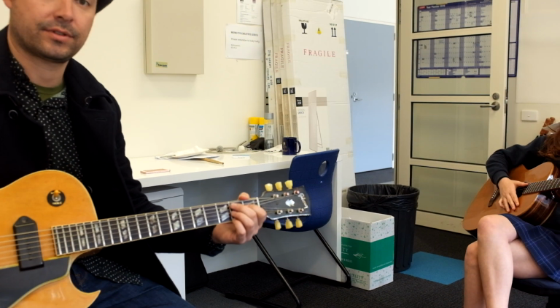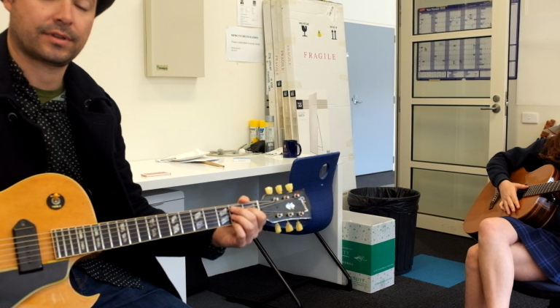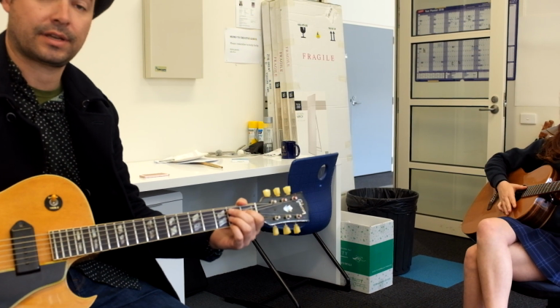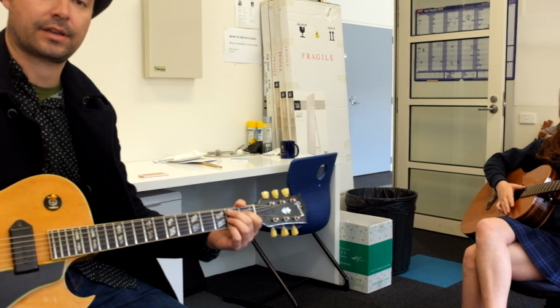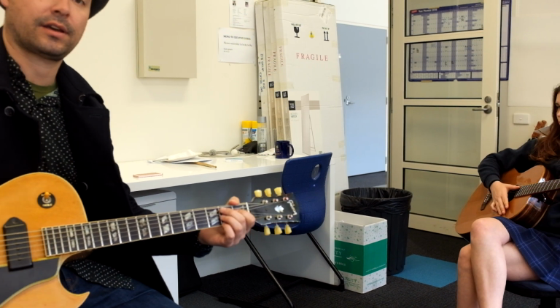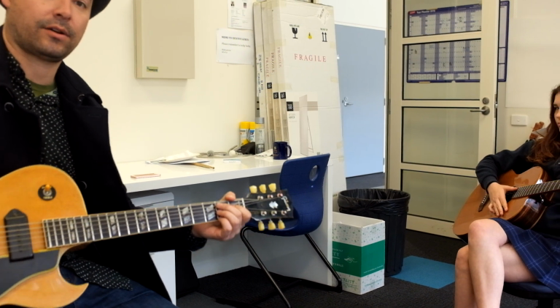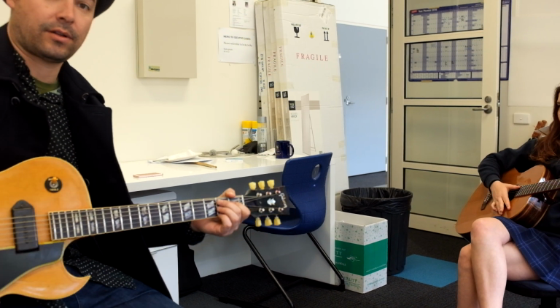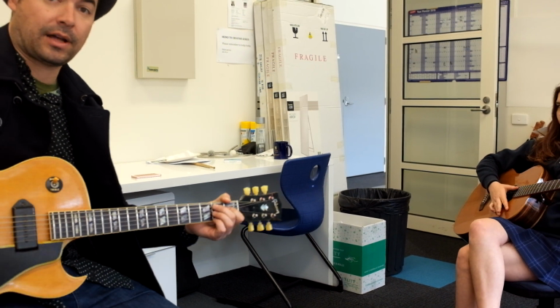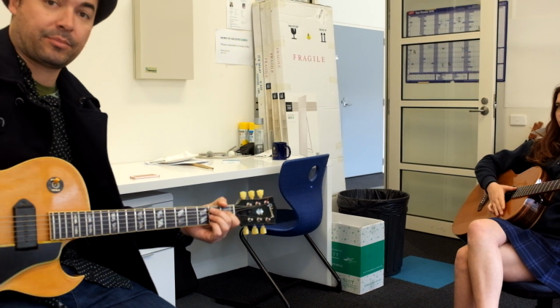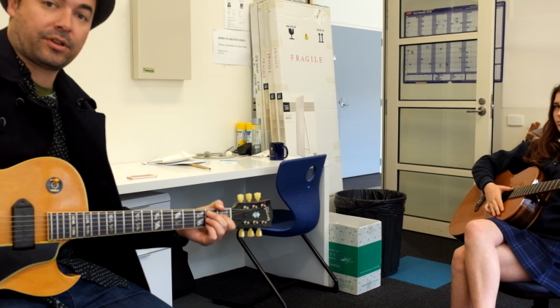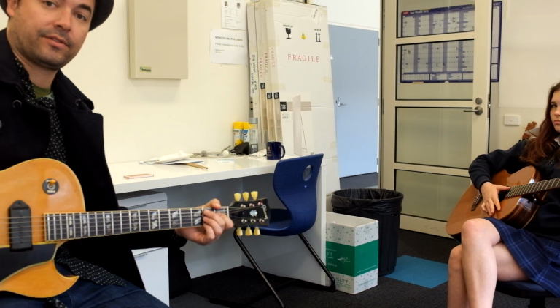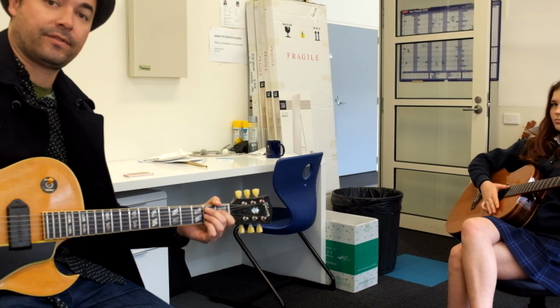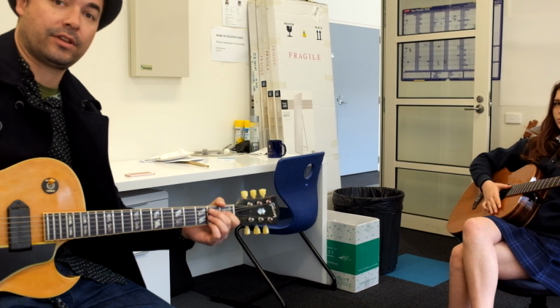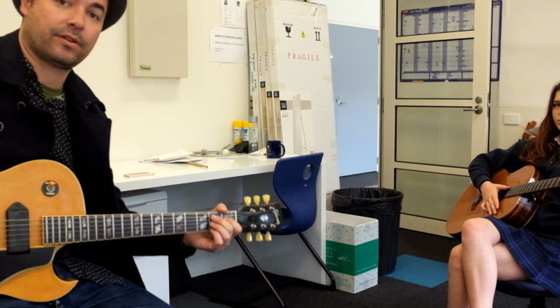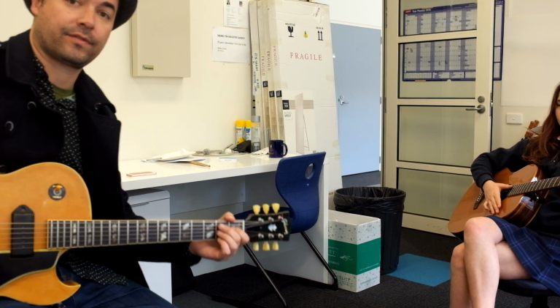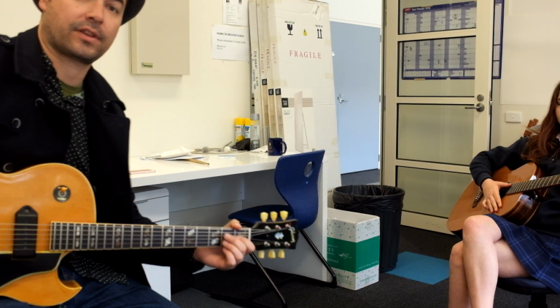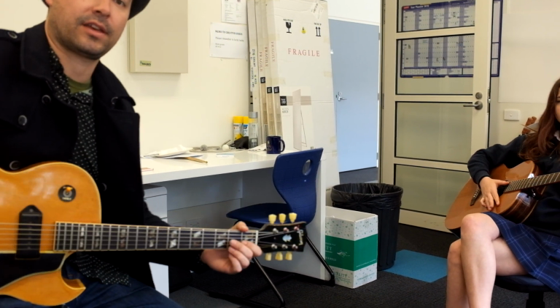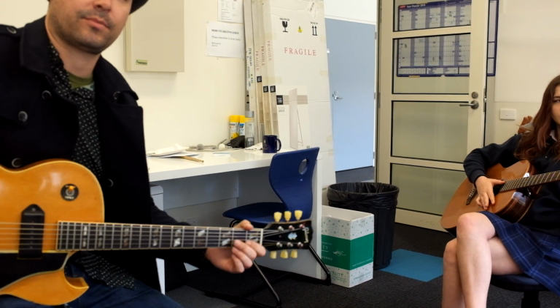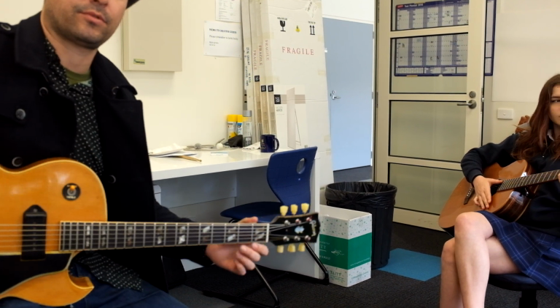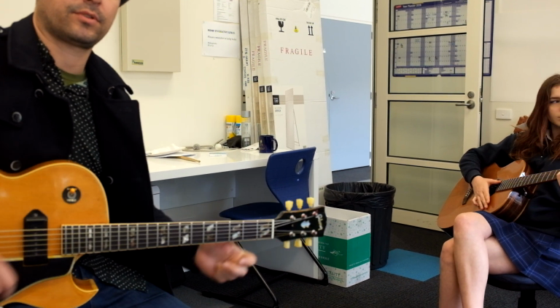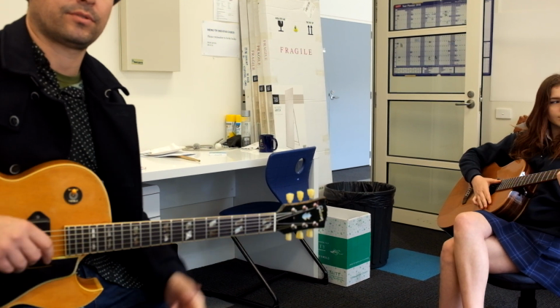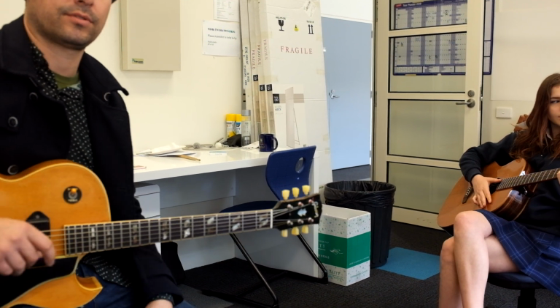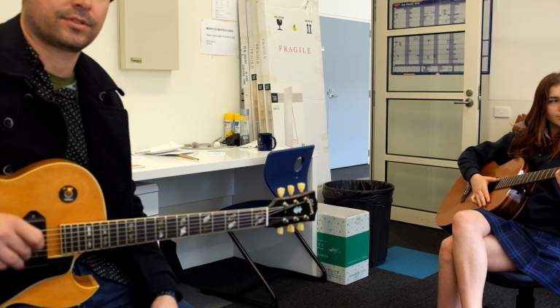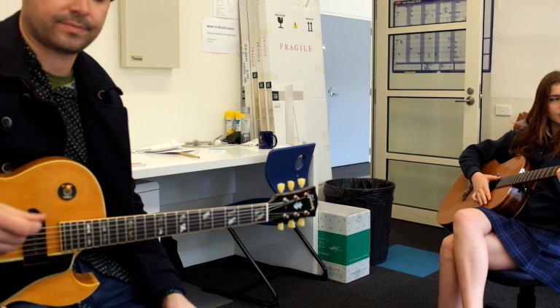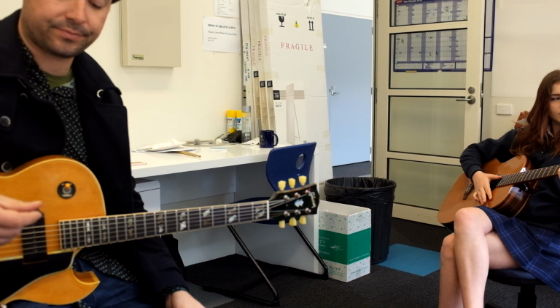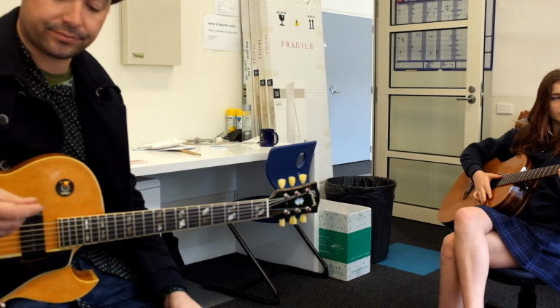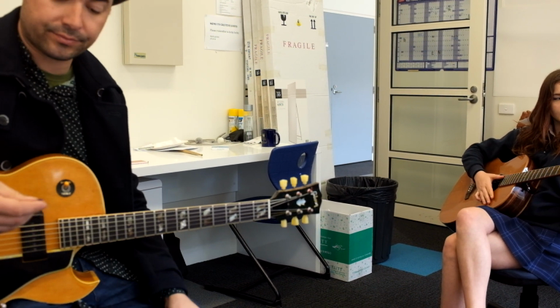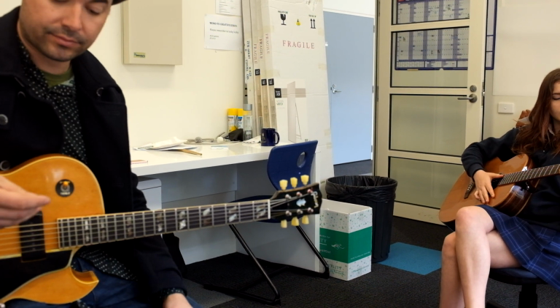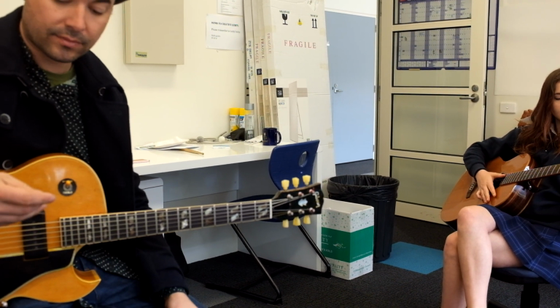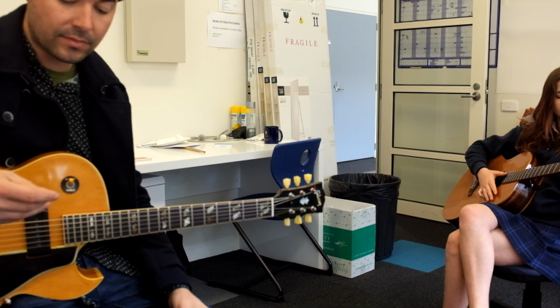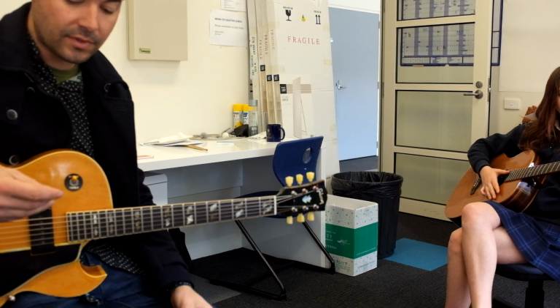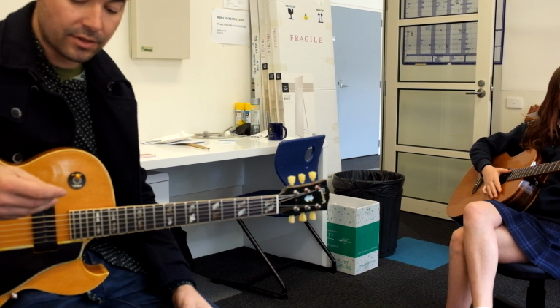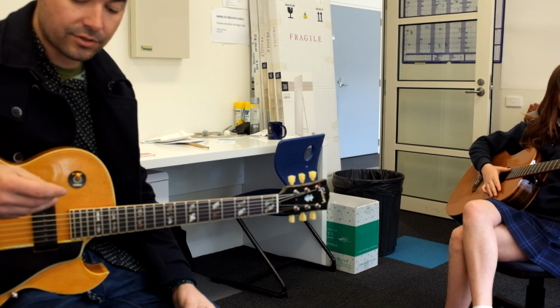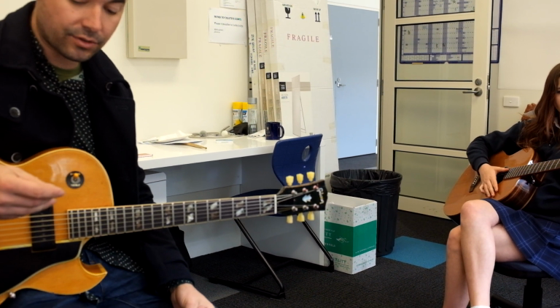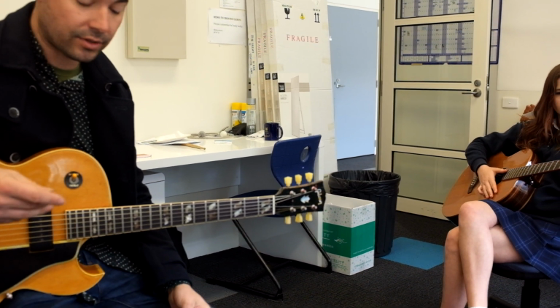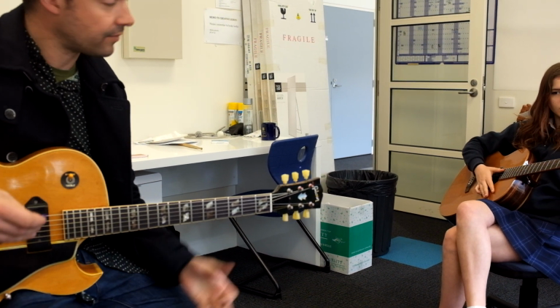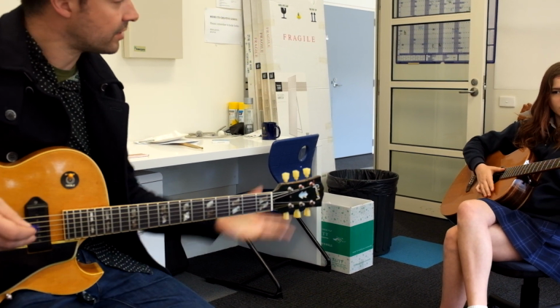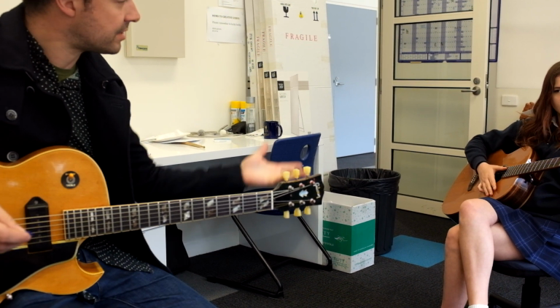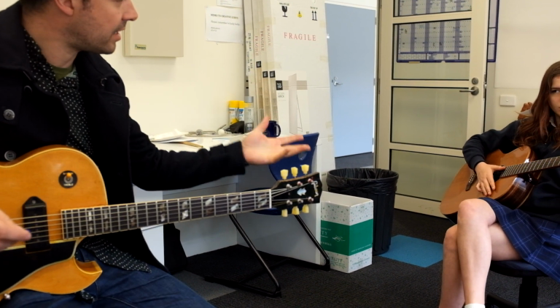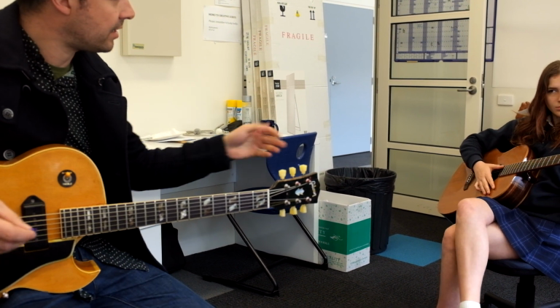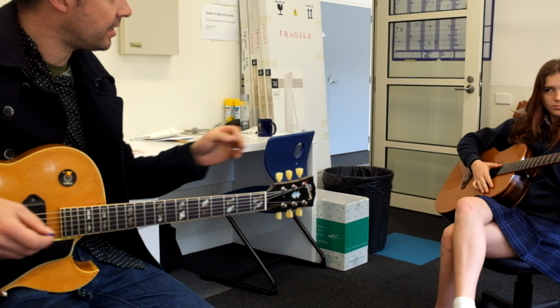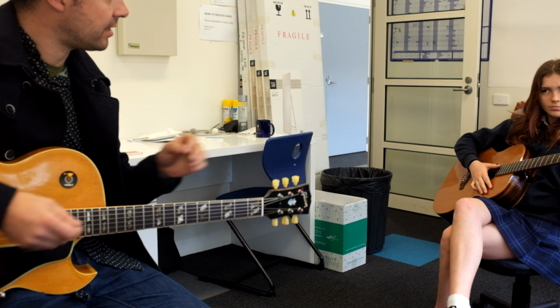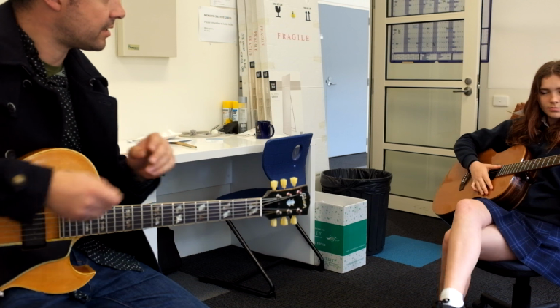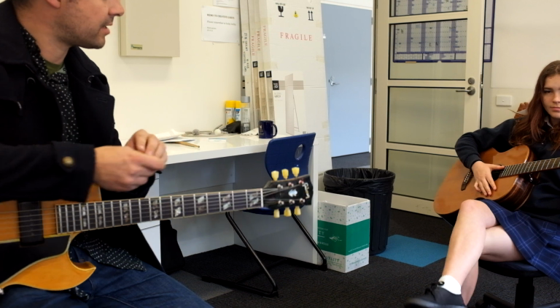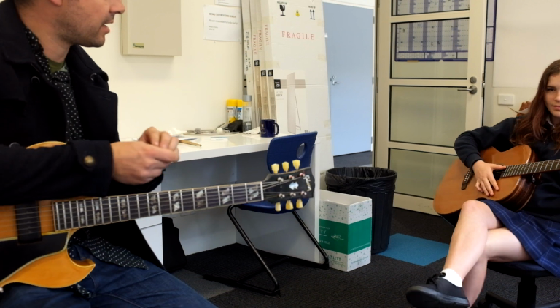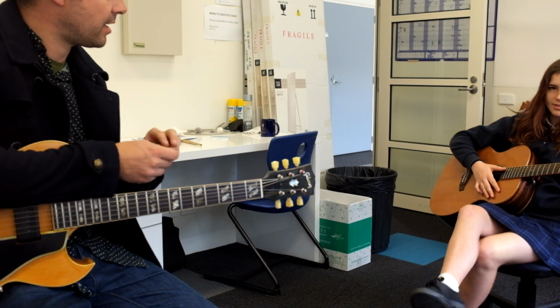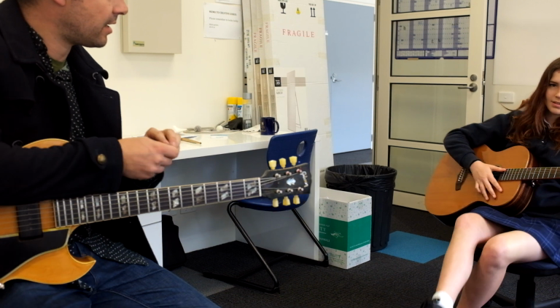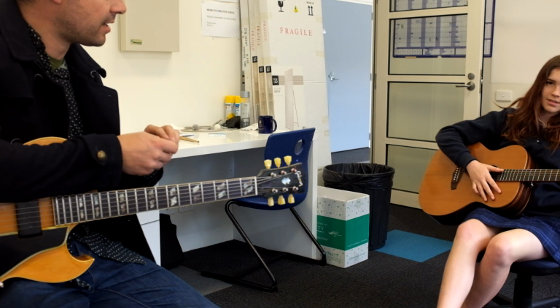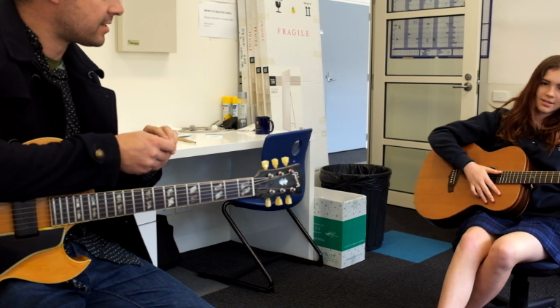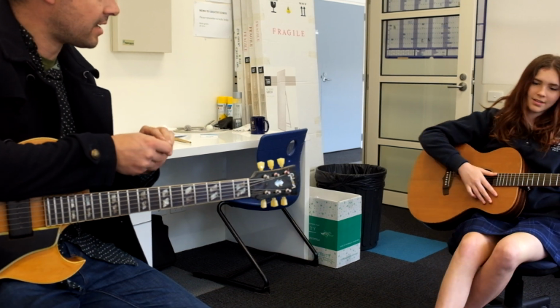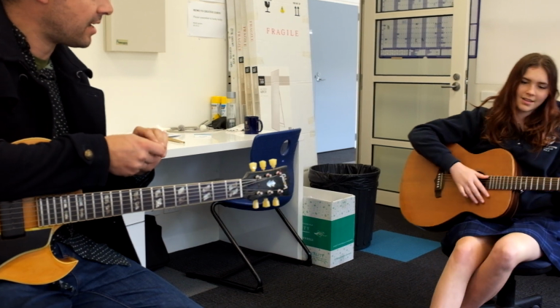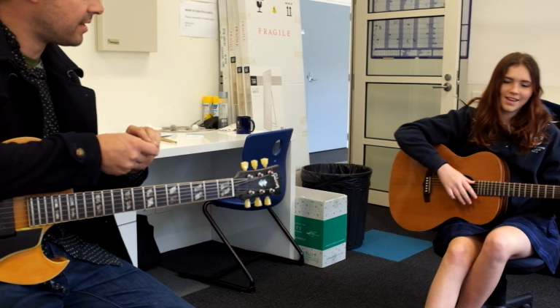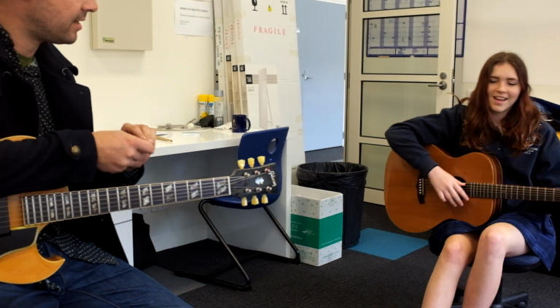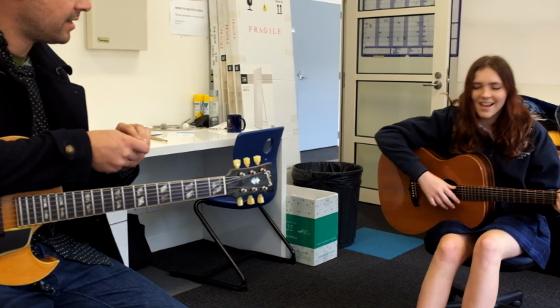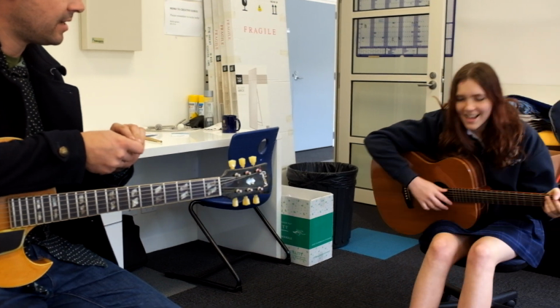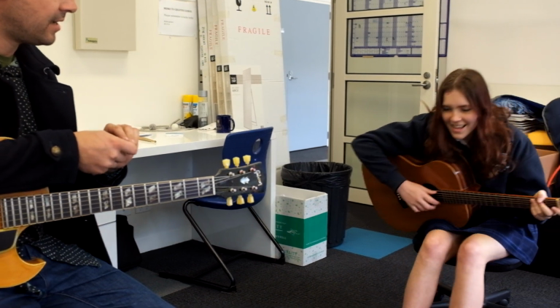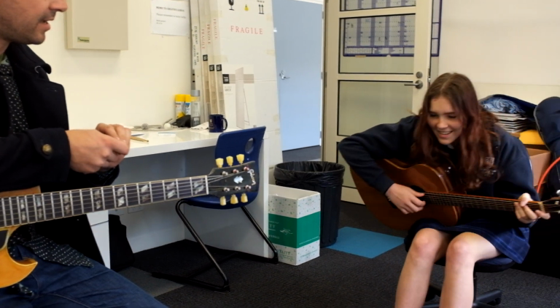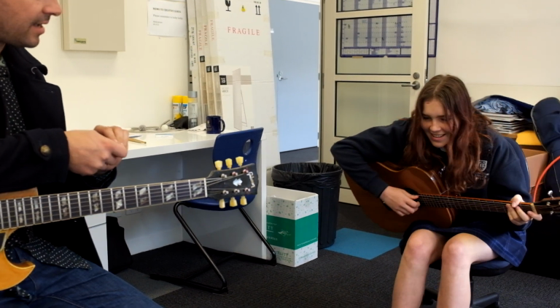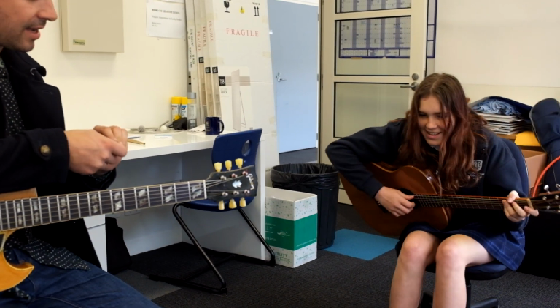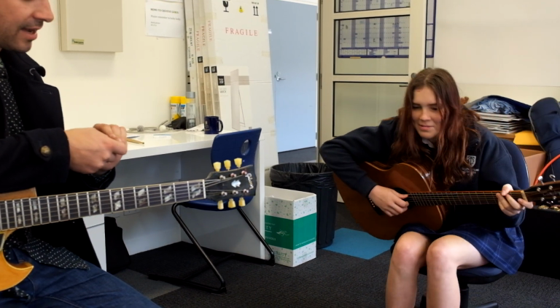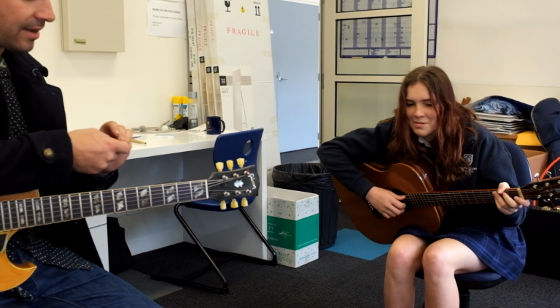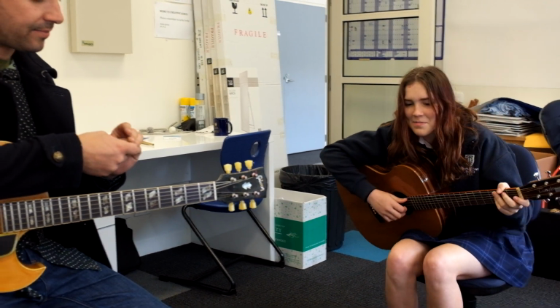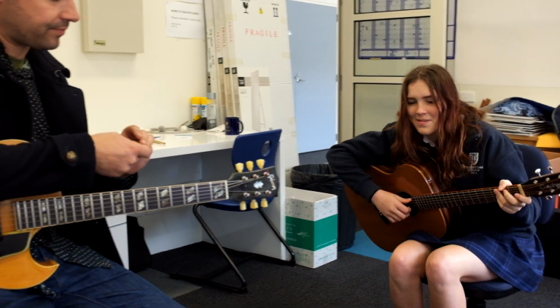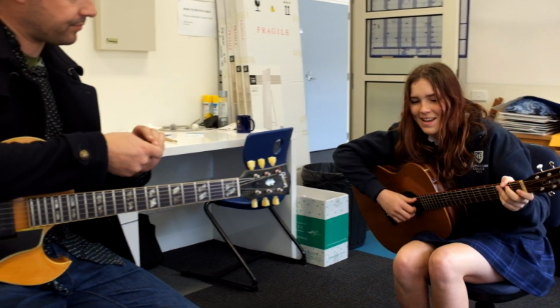For keyboard players and bass players, they're the same chords. I'll upload a video of keyboard chords shortly. I've got Zen here today — hi Zen.